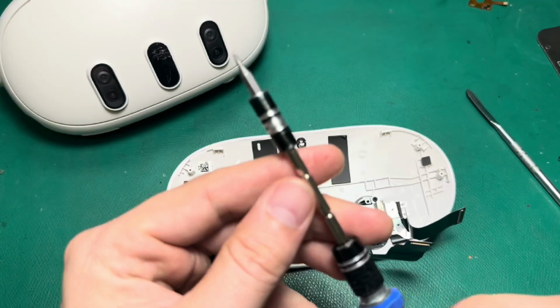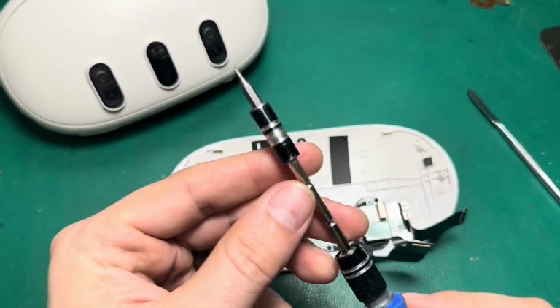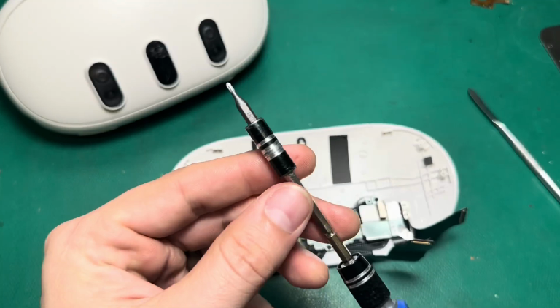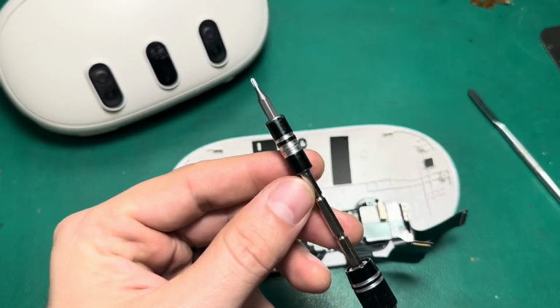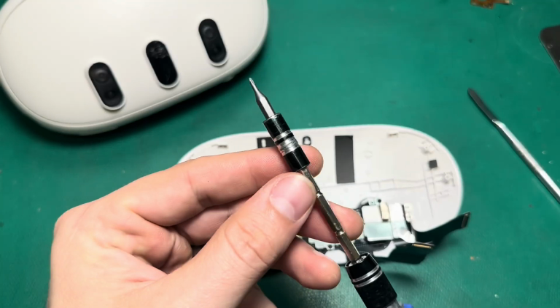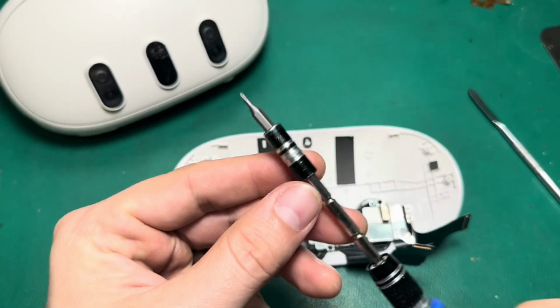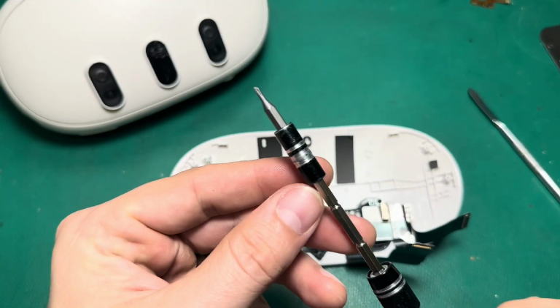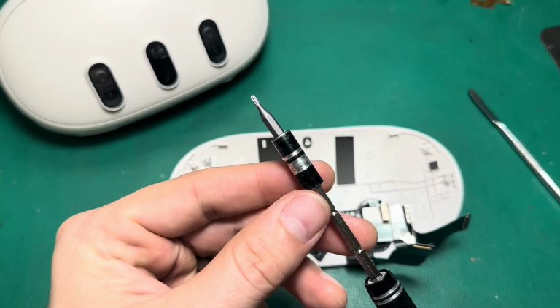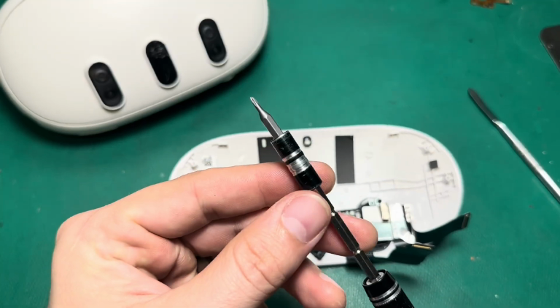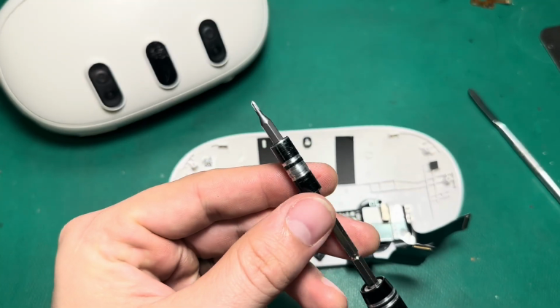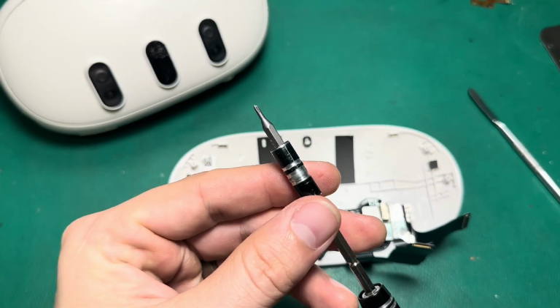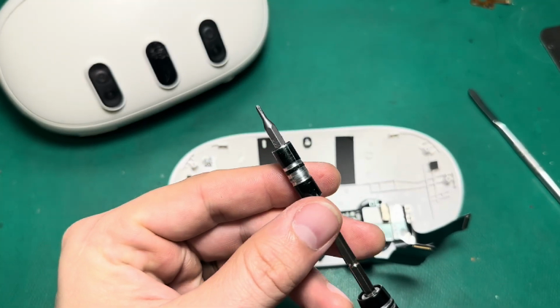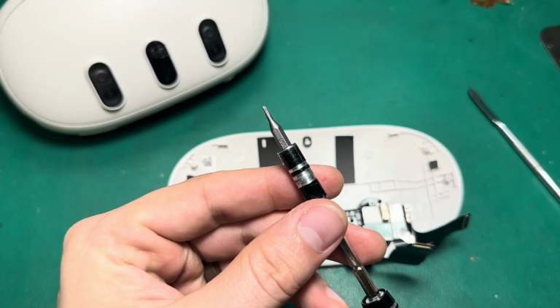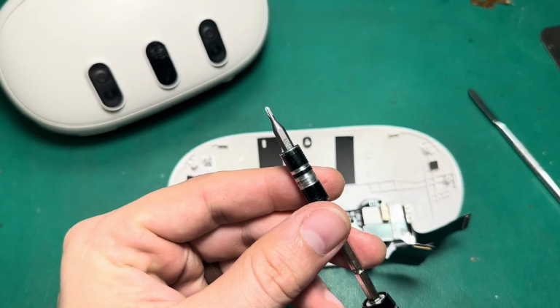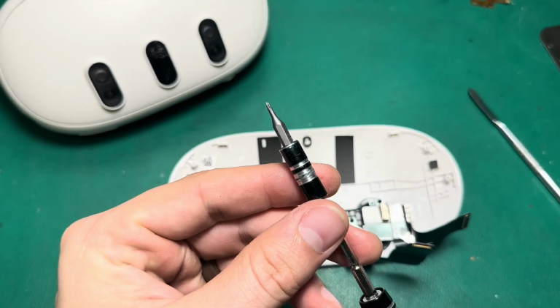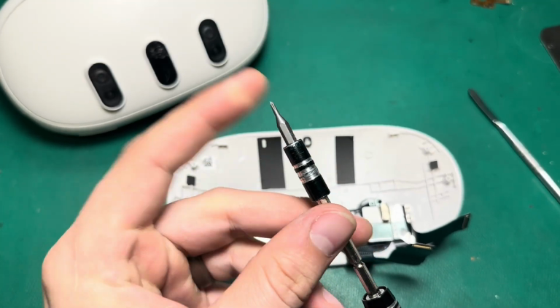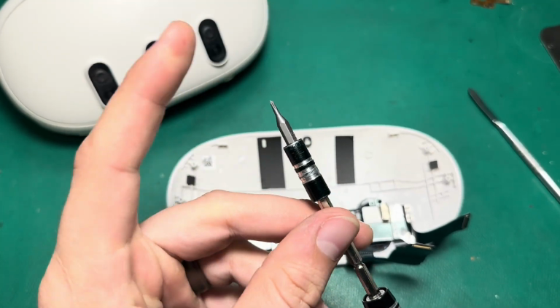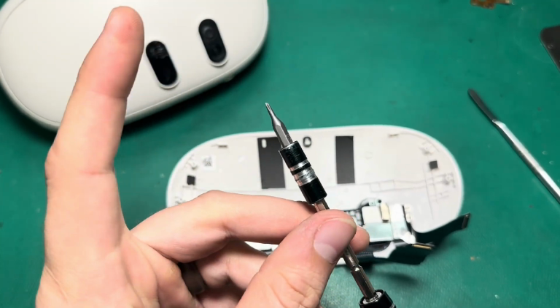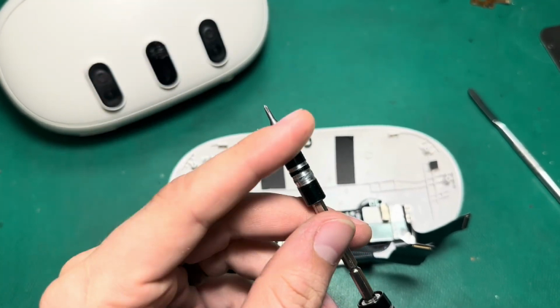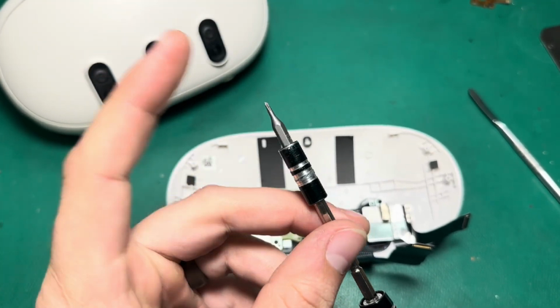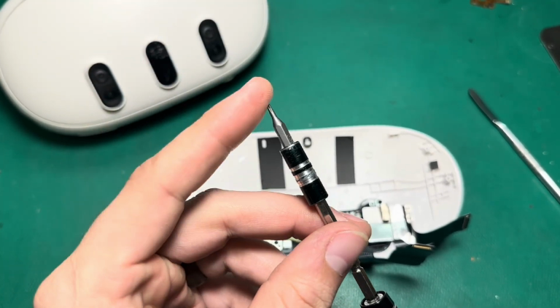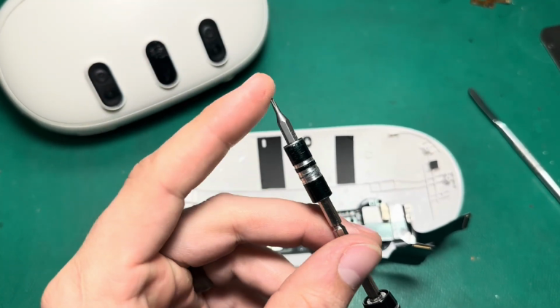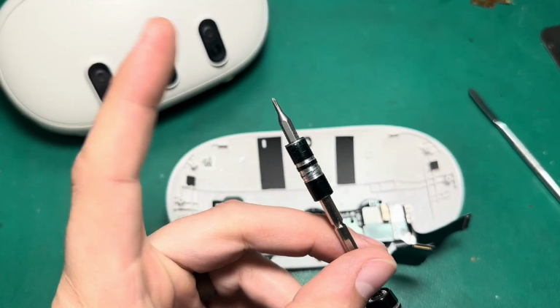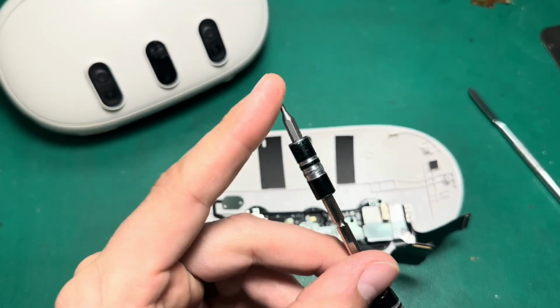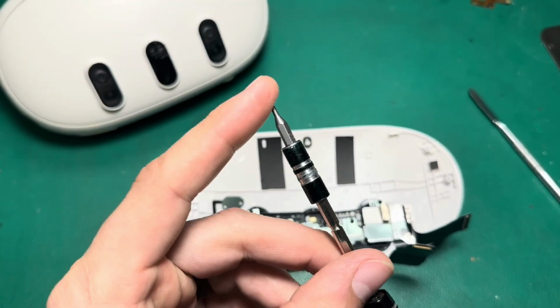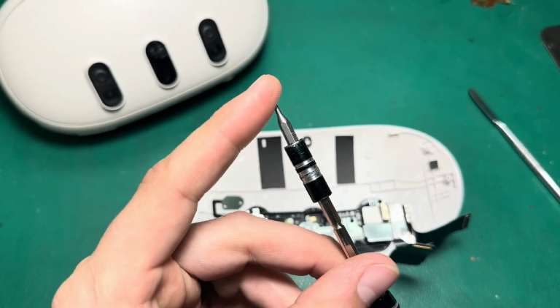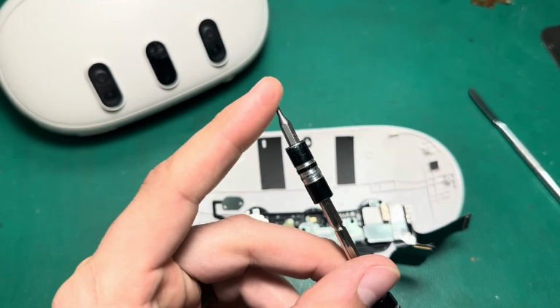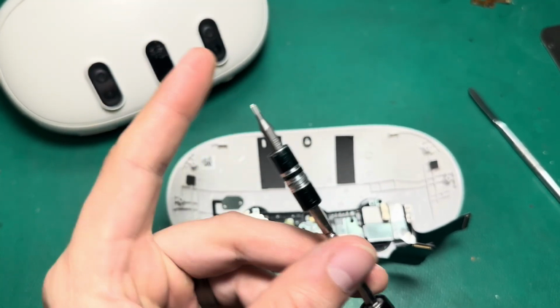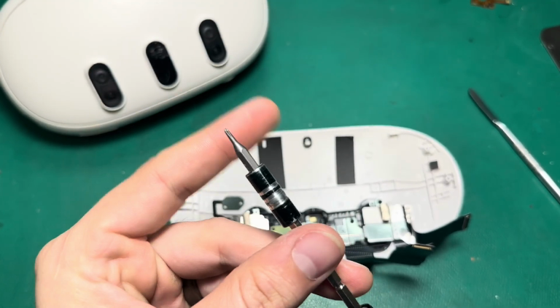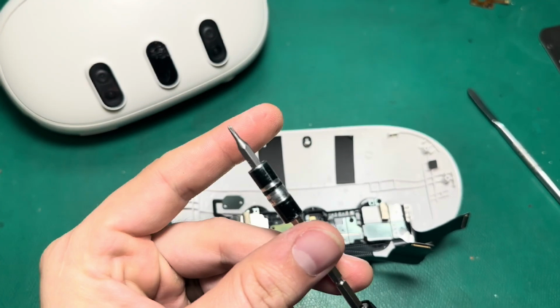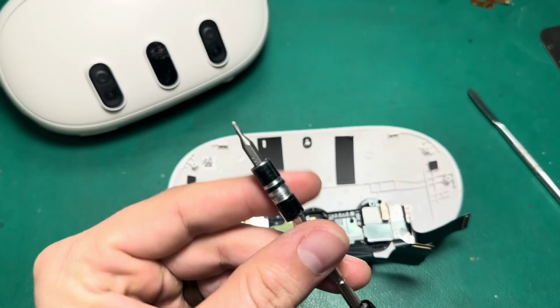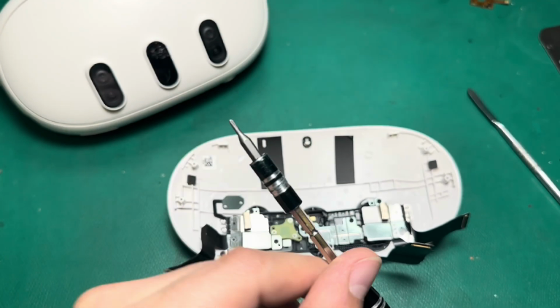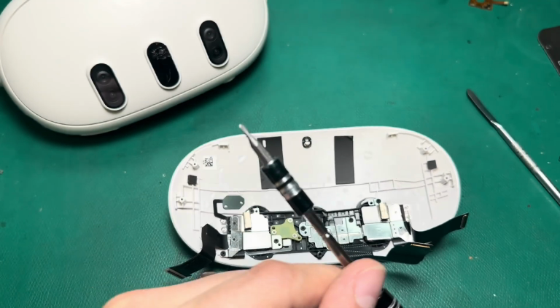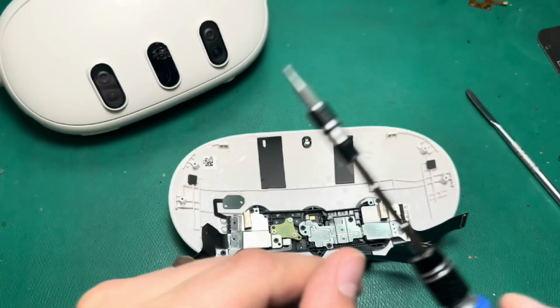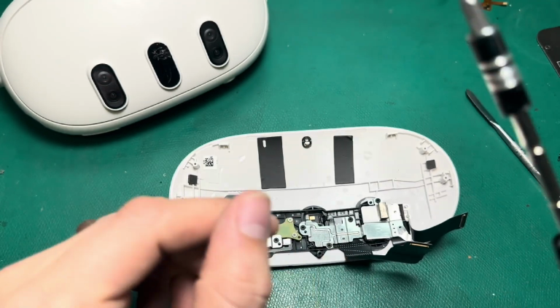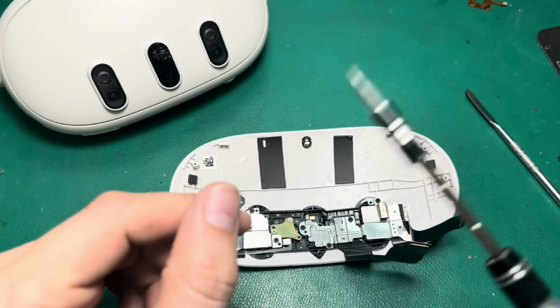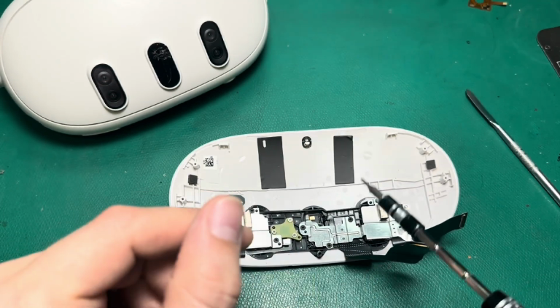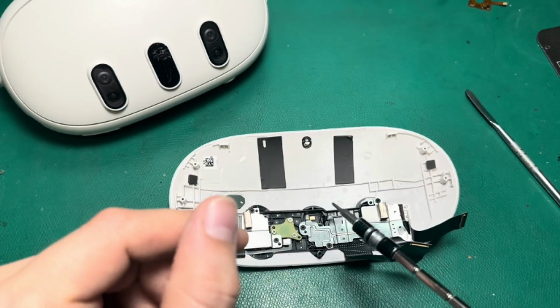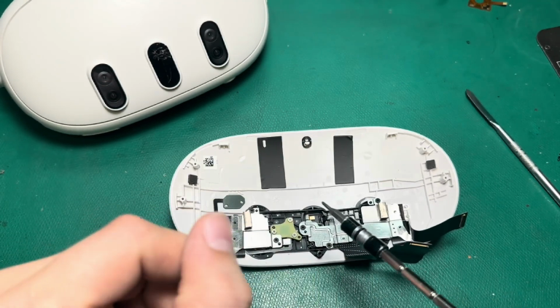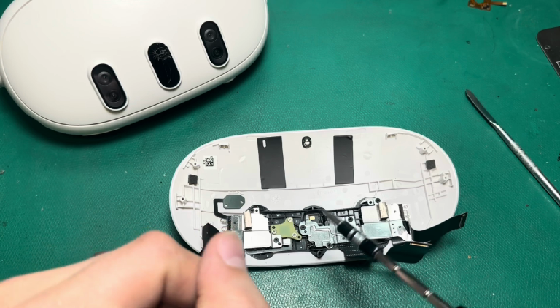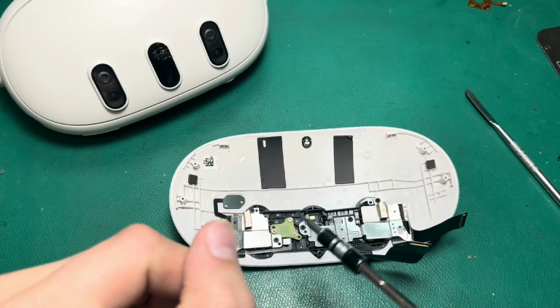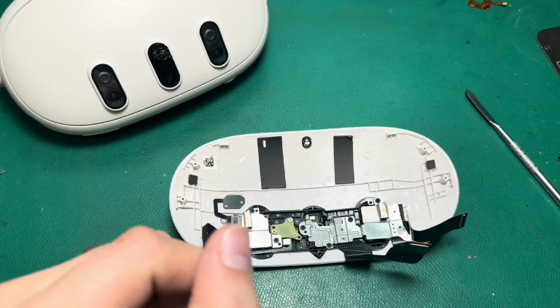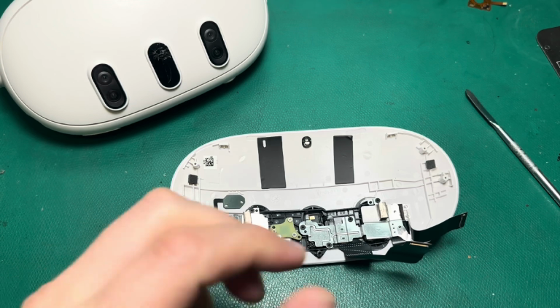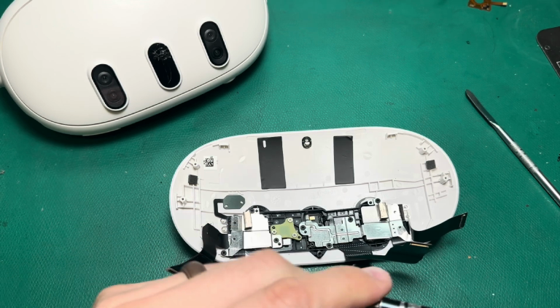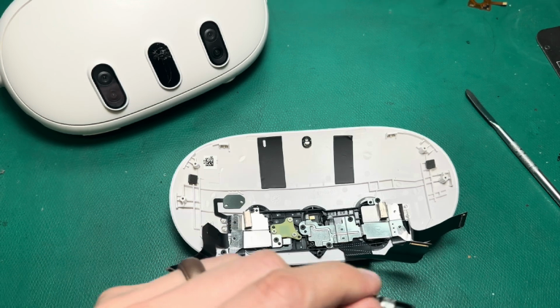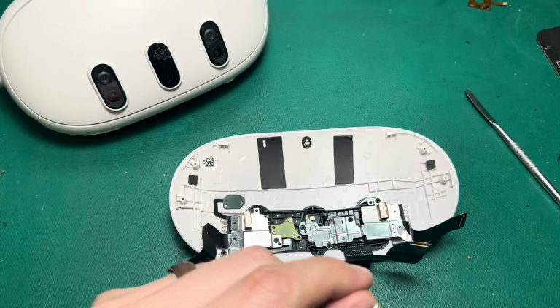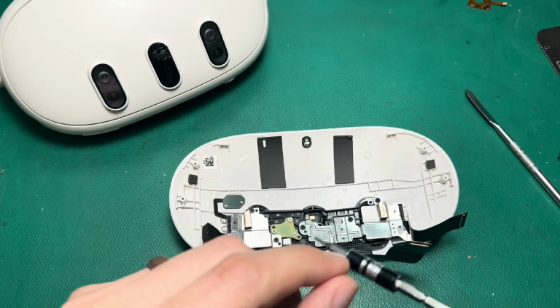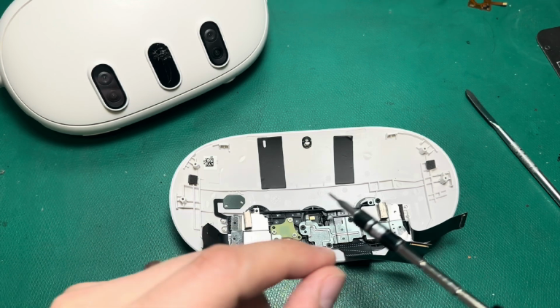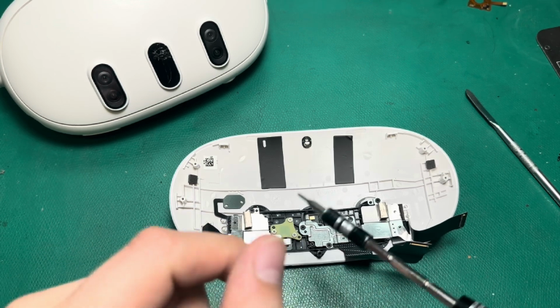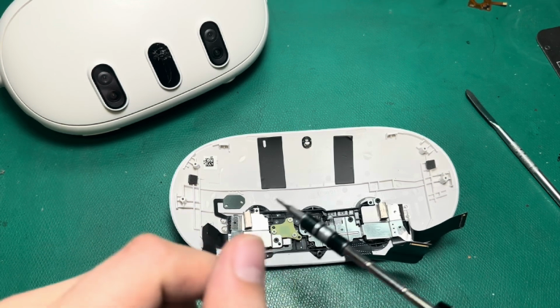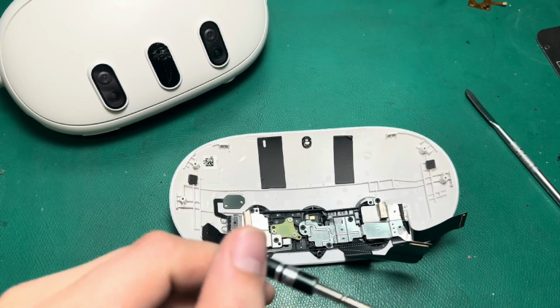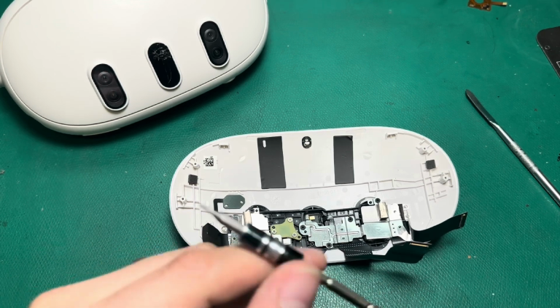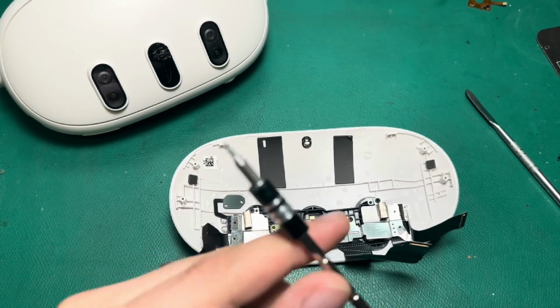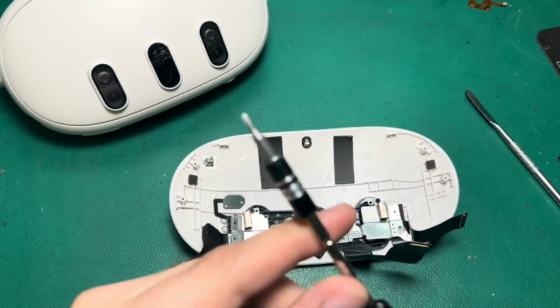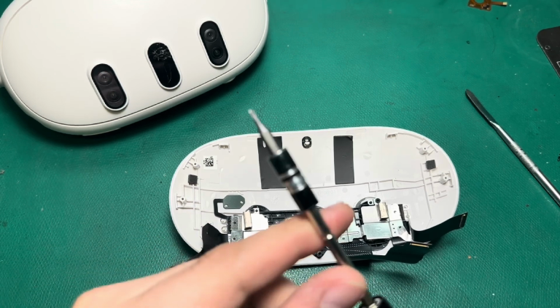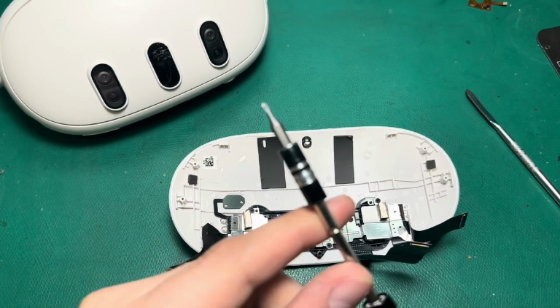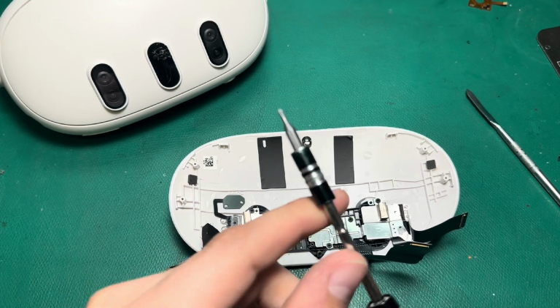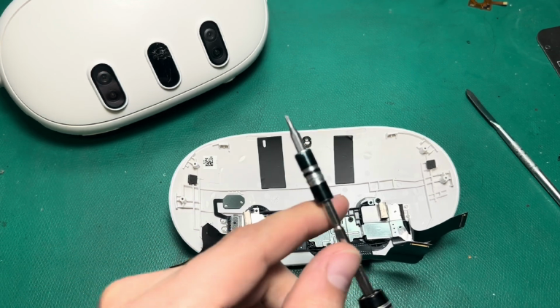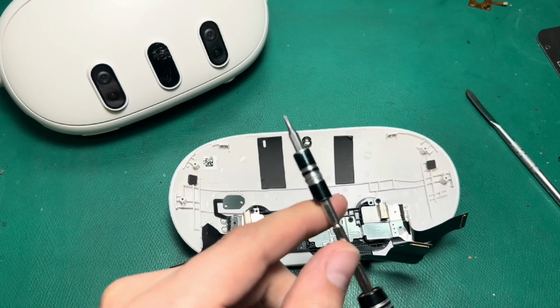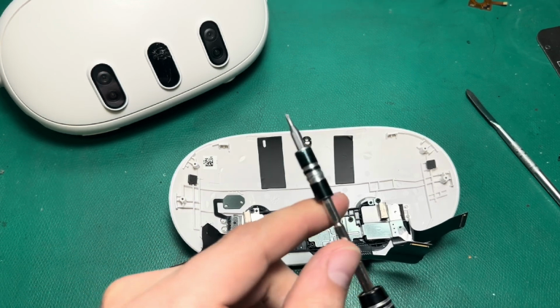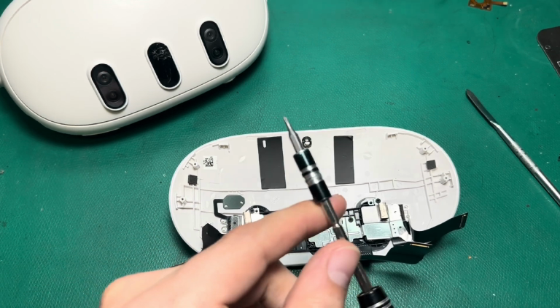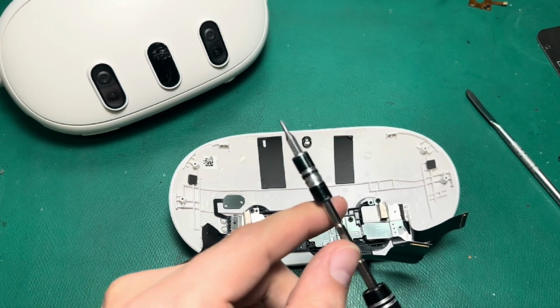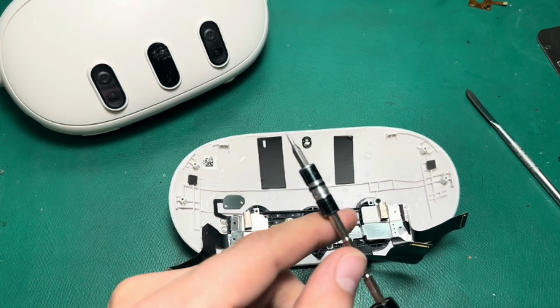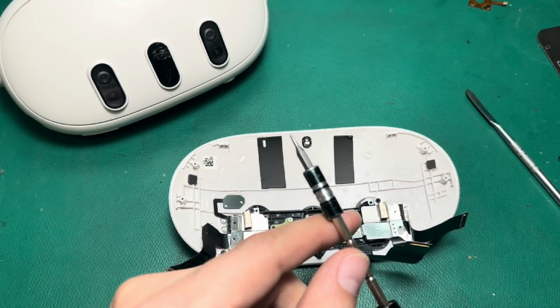For the purpose of taking off the brackets, I really just need my Phillips screwdriver here. A little later on we may need a heat gun and a spudger, but we'll get to that later.